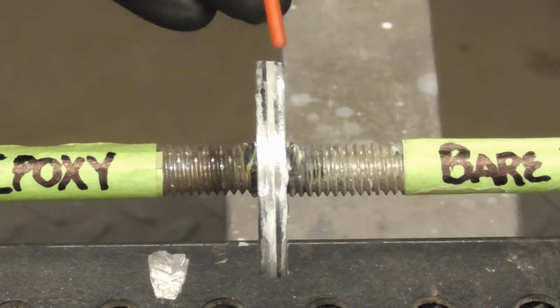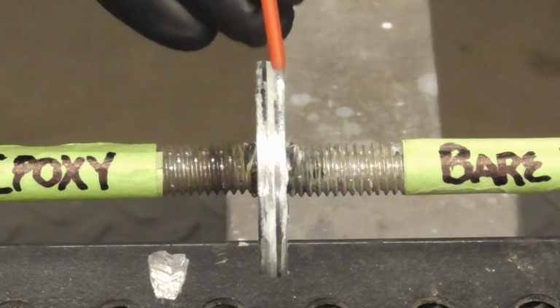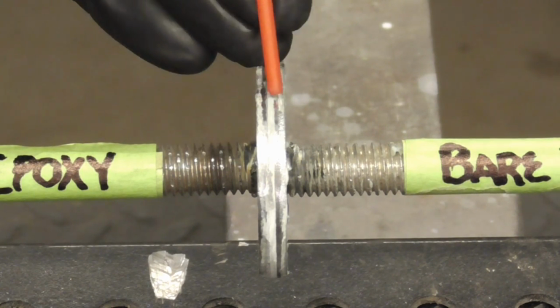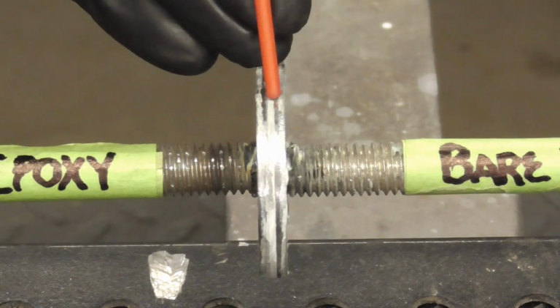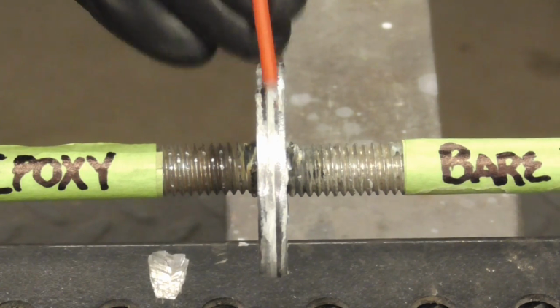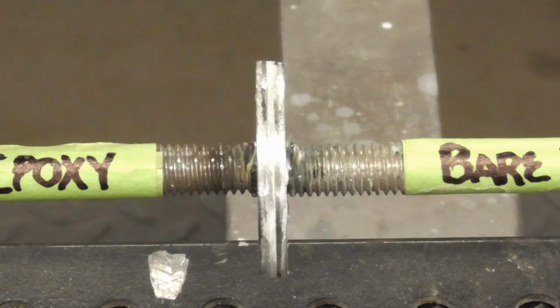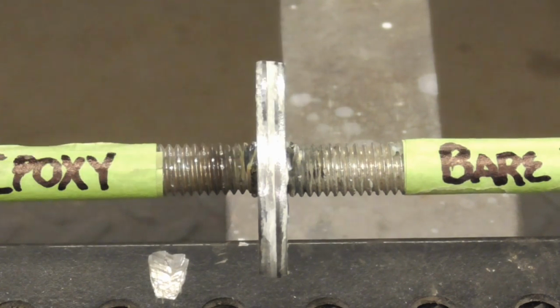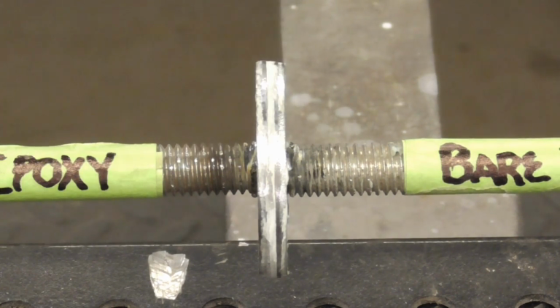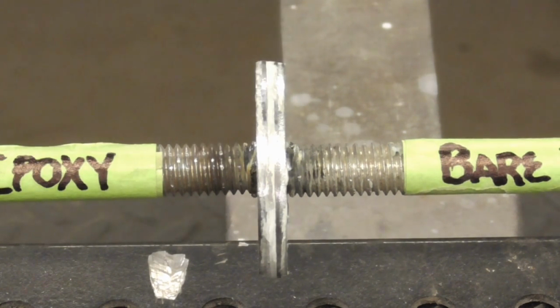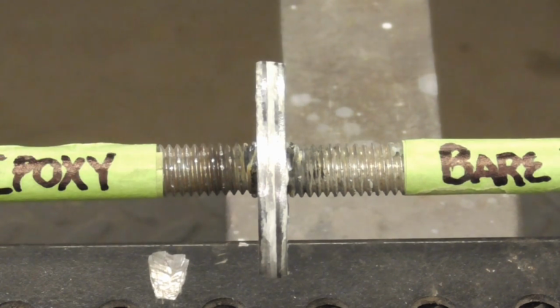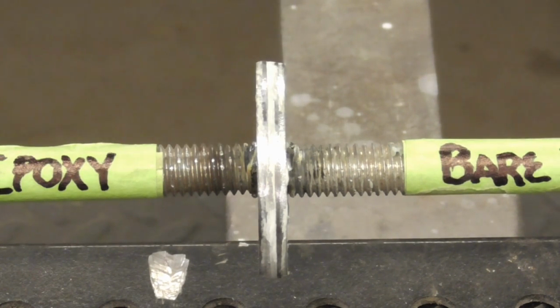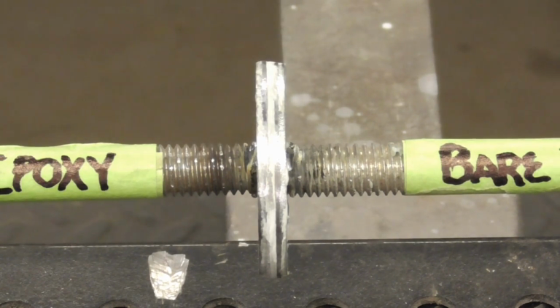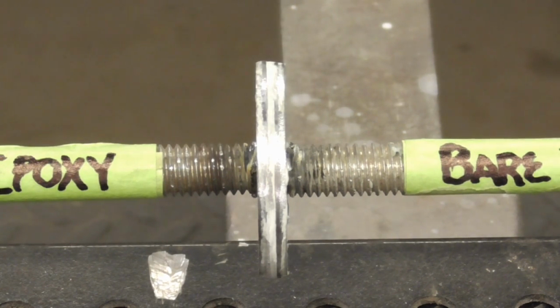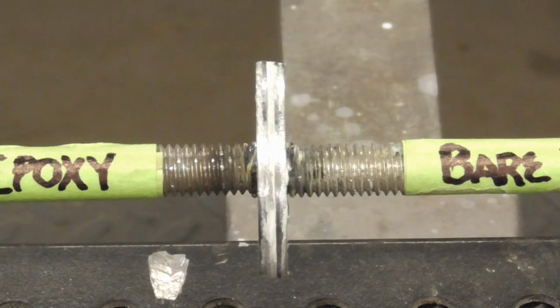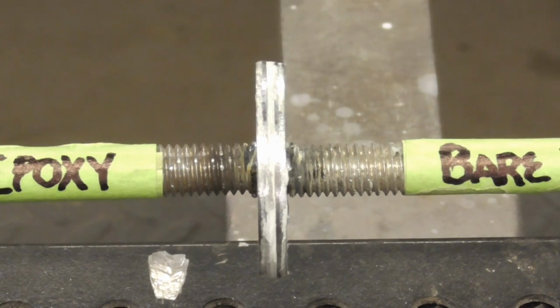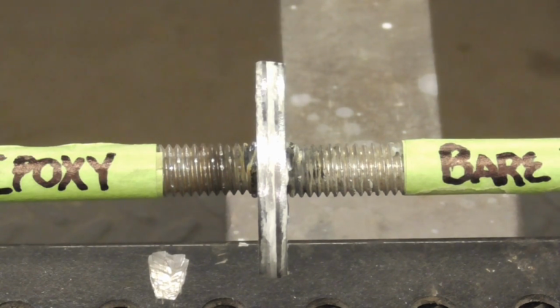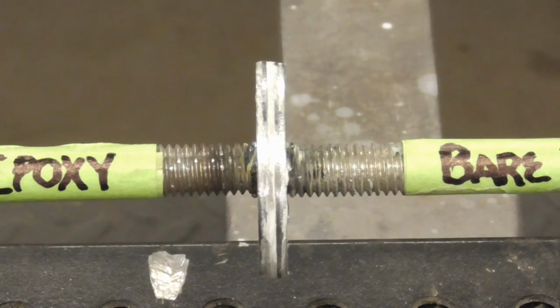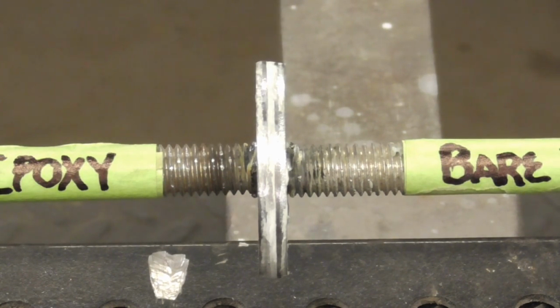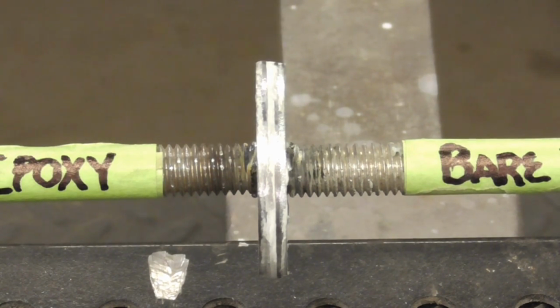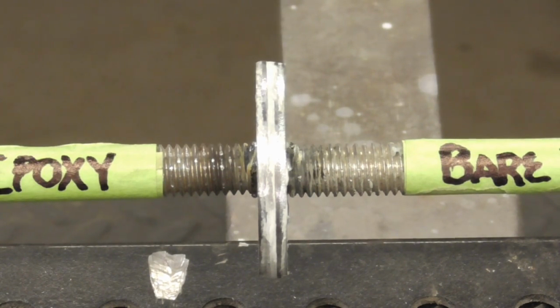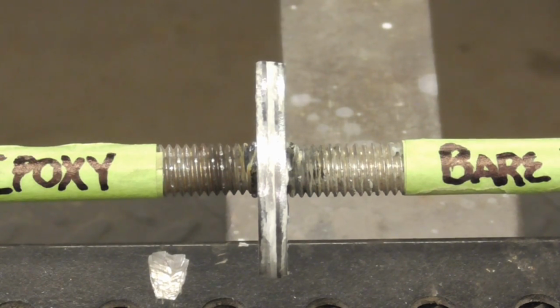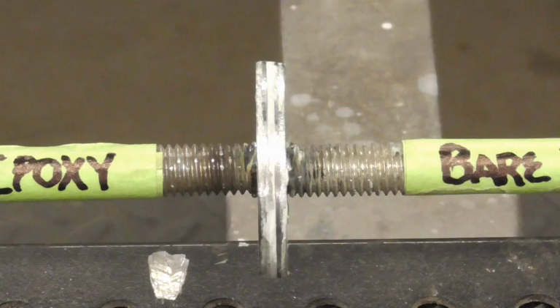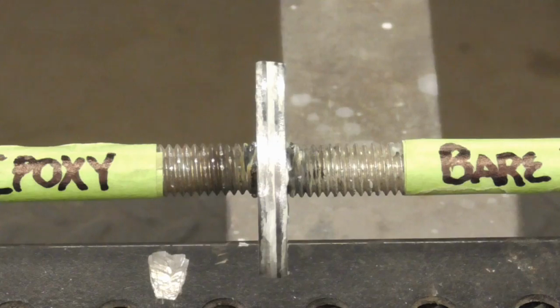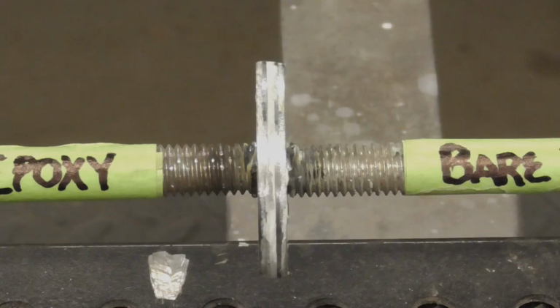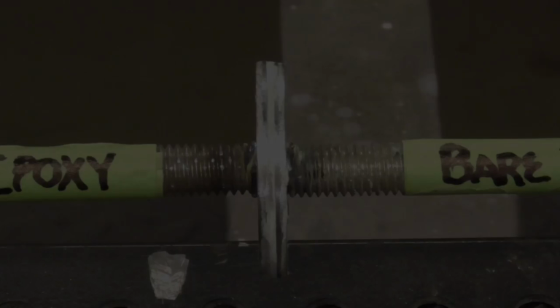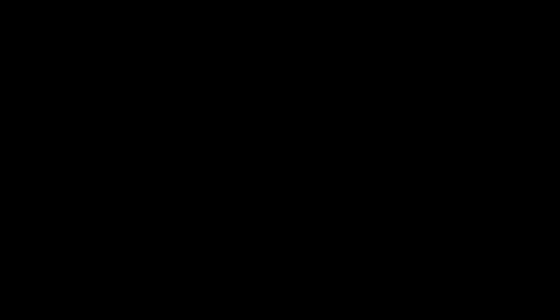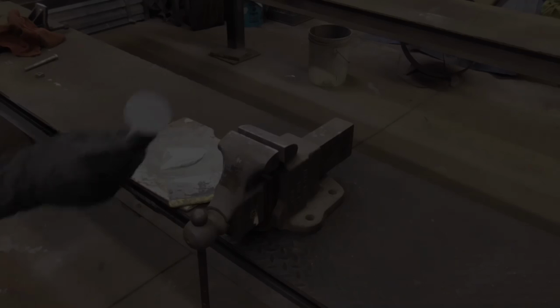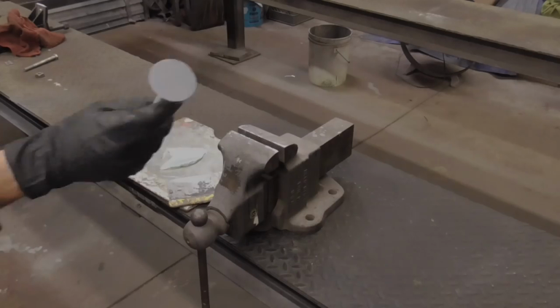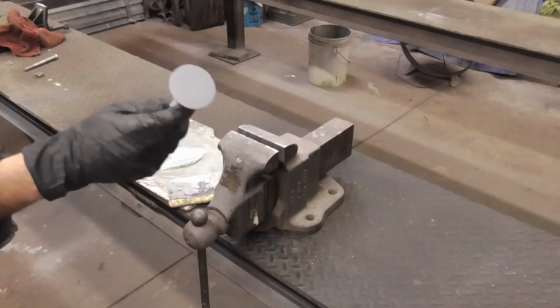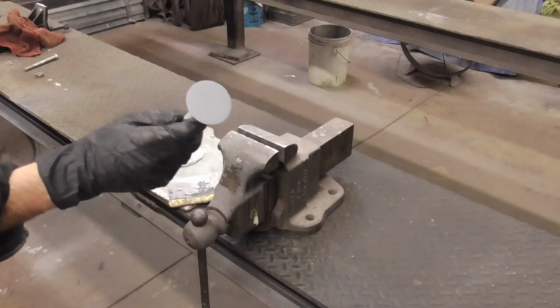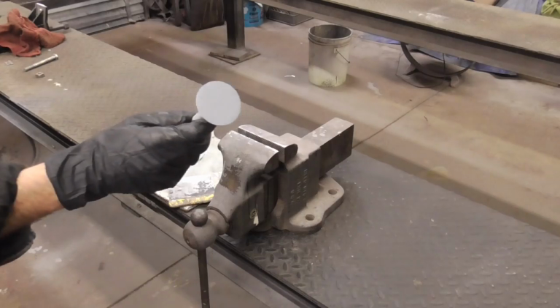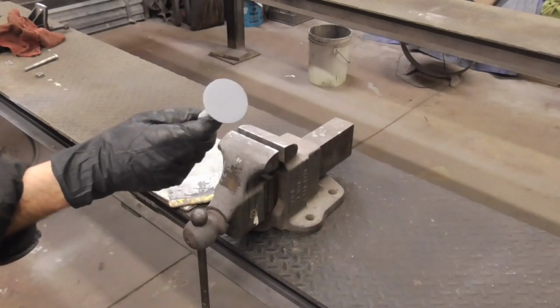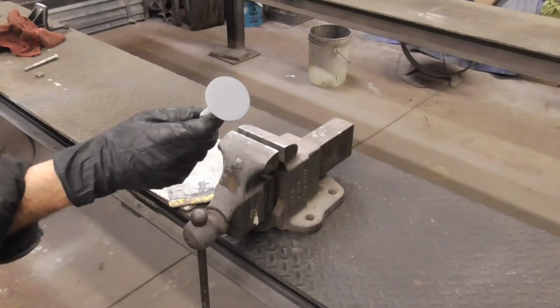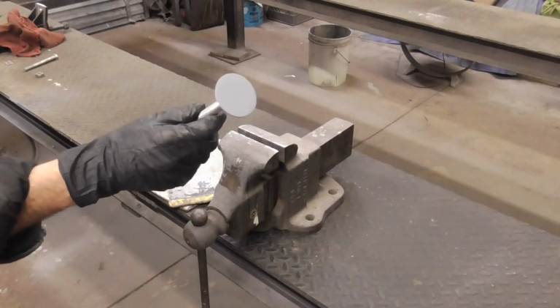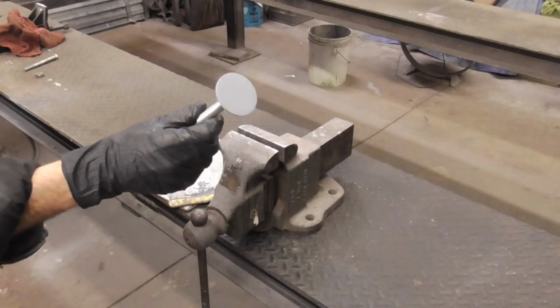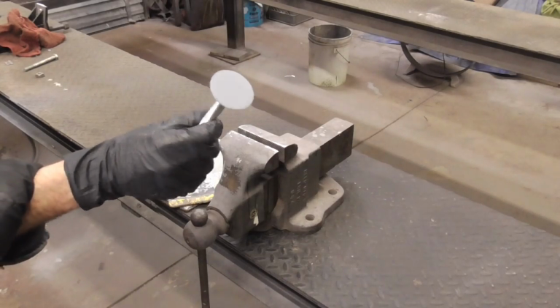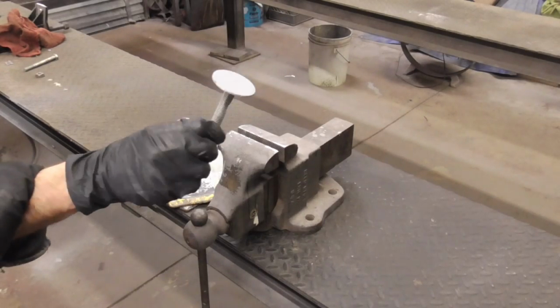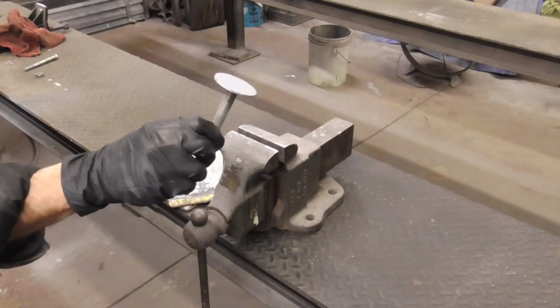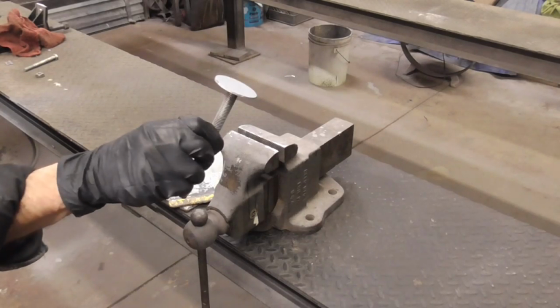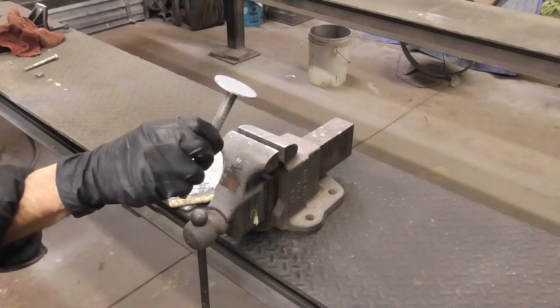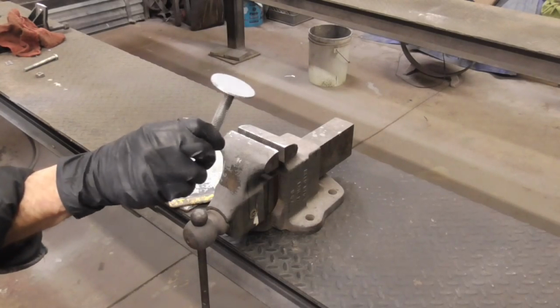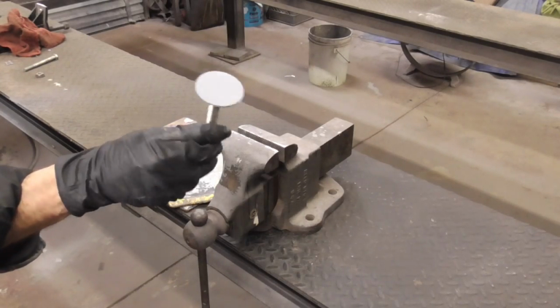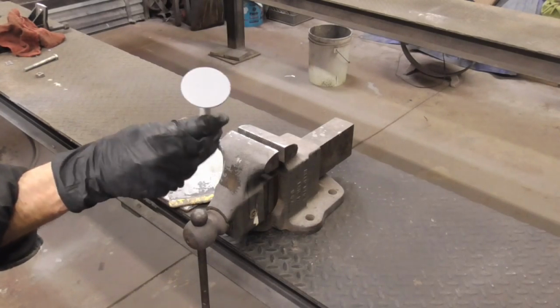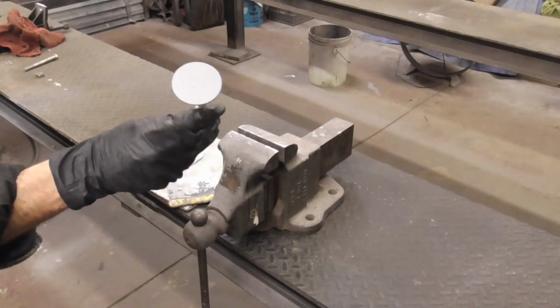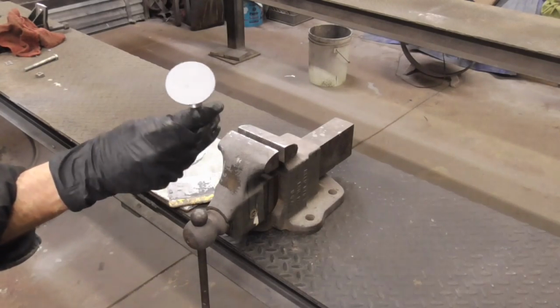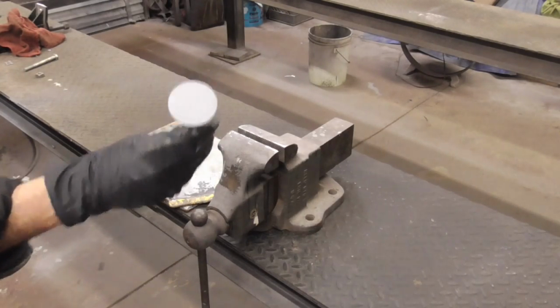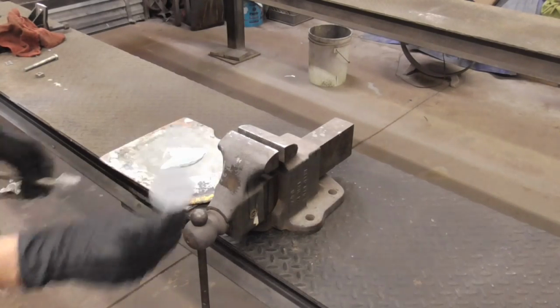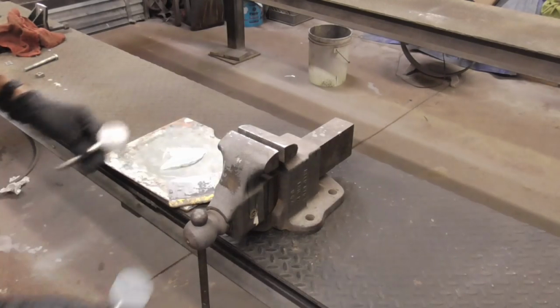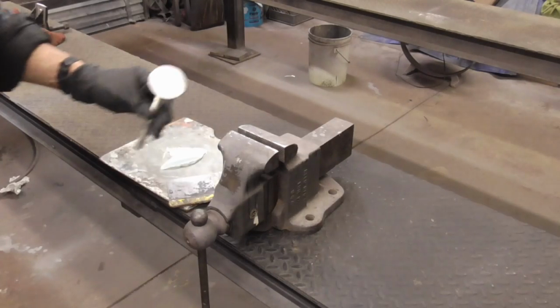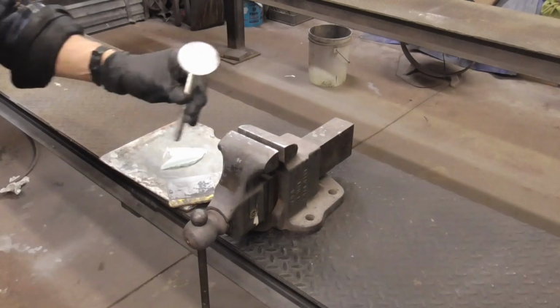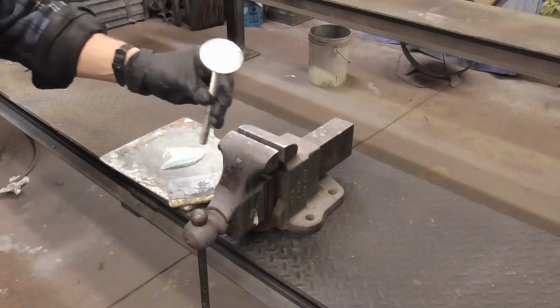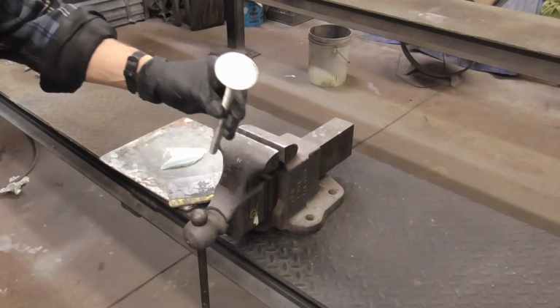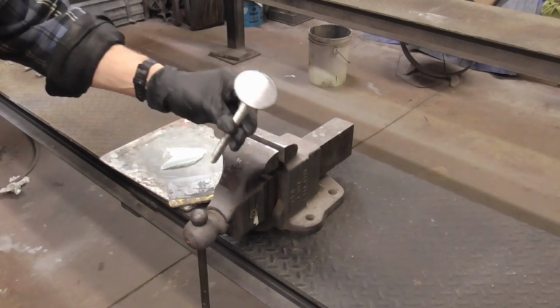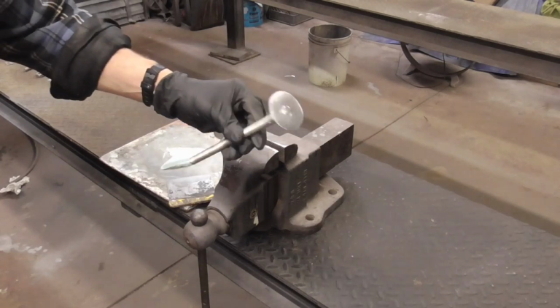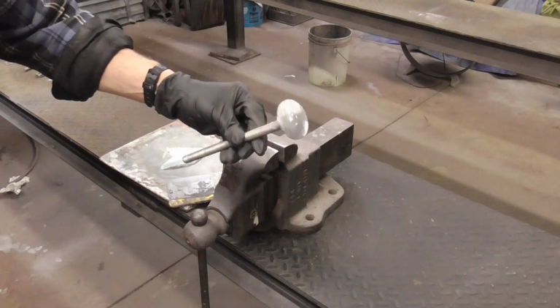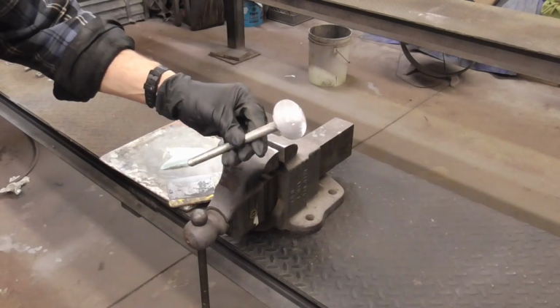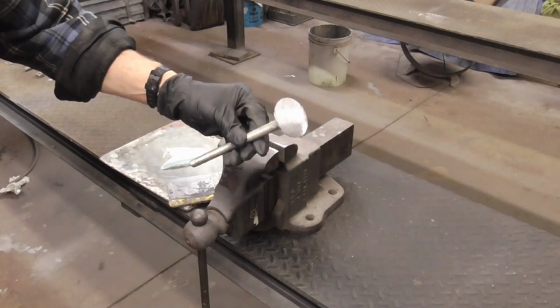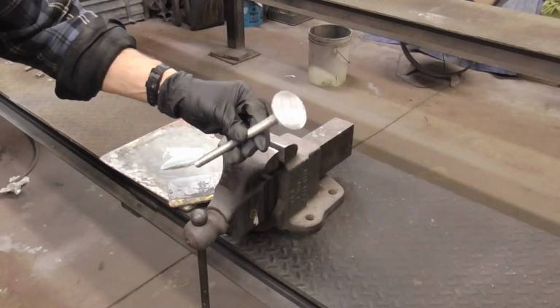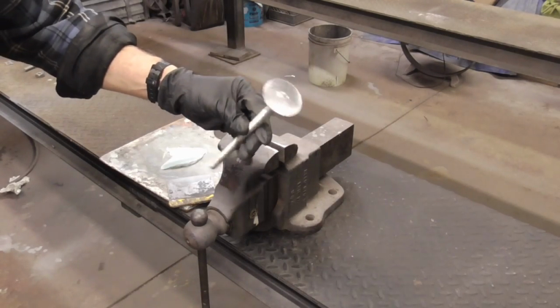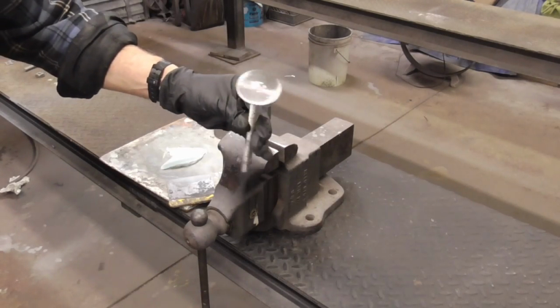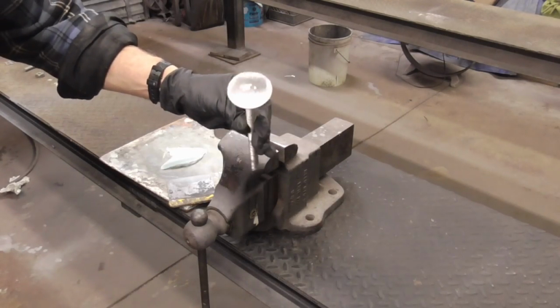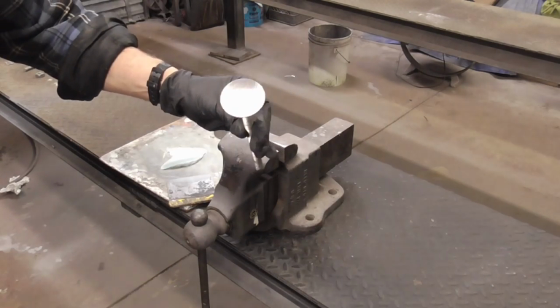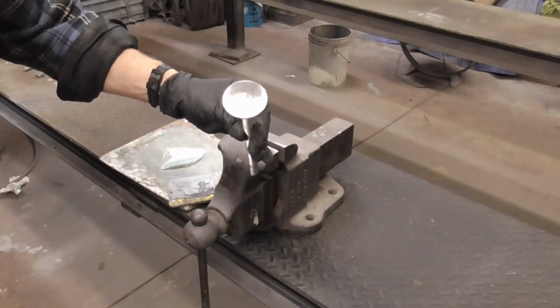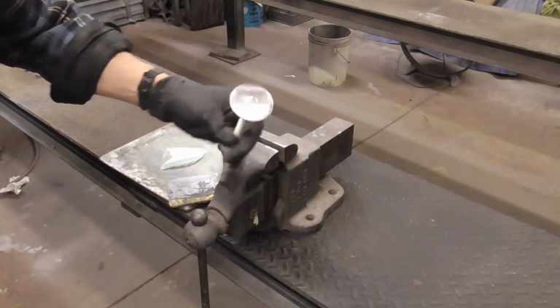Let me show you real quick how that was done. This one has the epoxy primer and this one's ground clean.